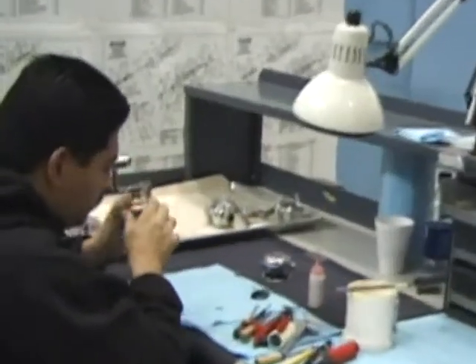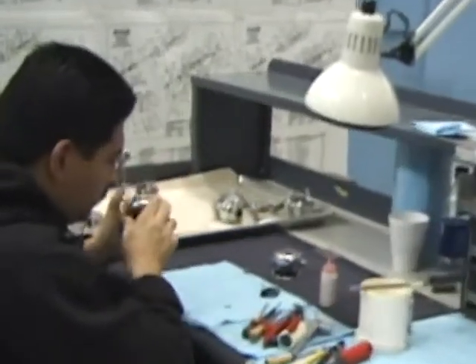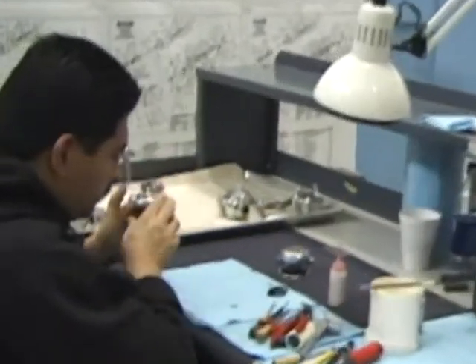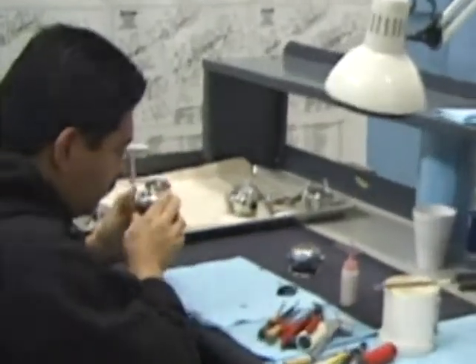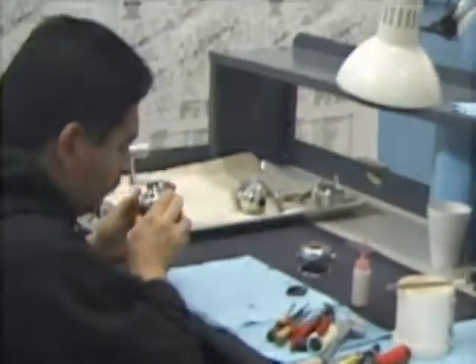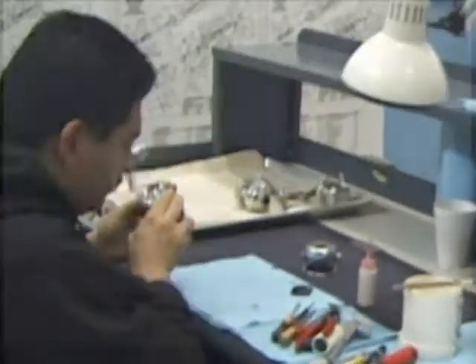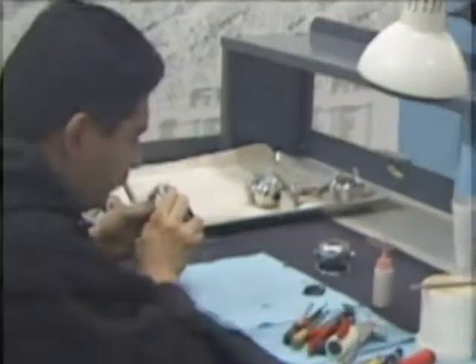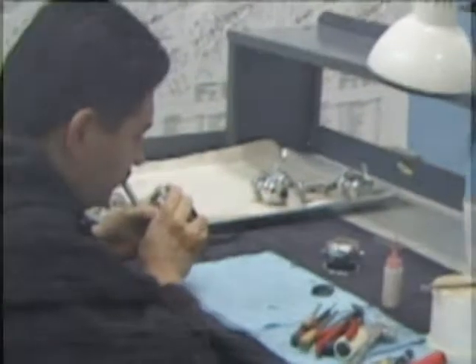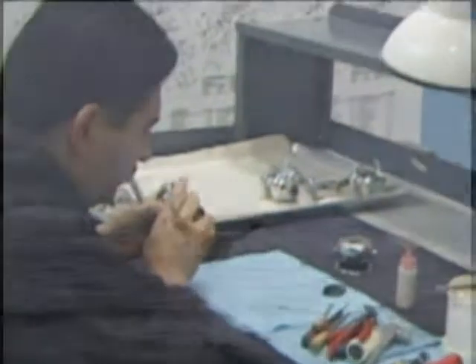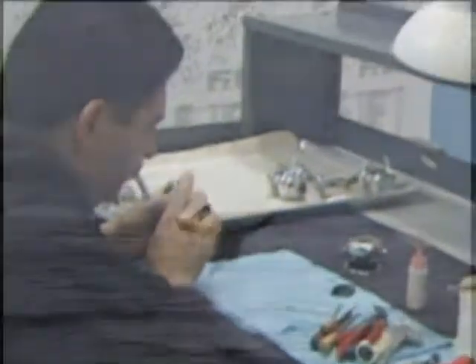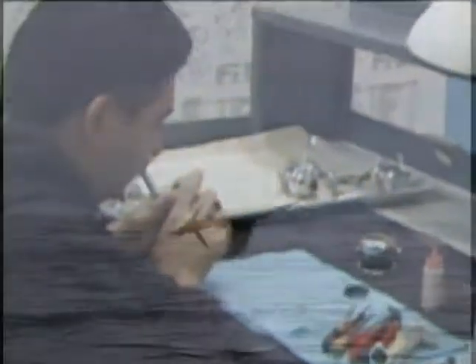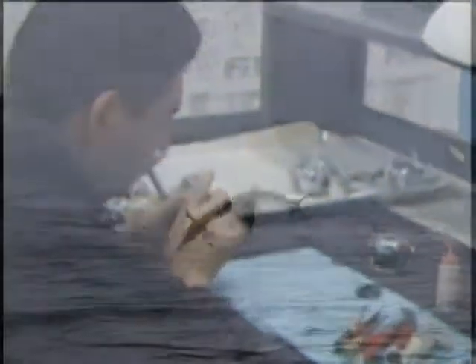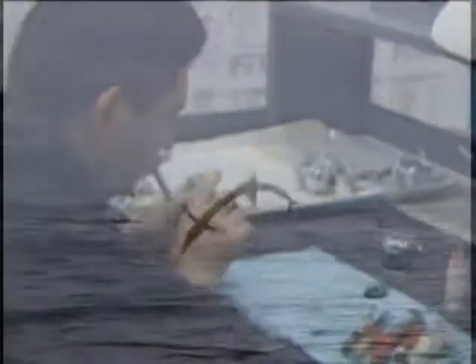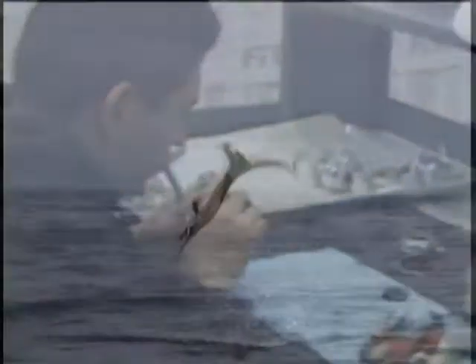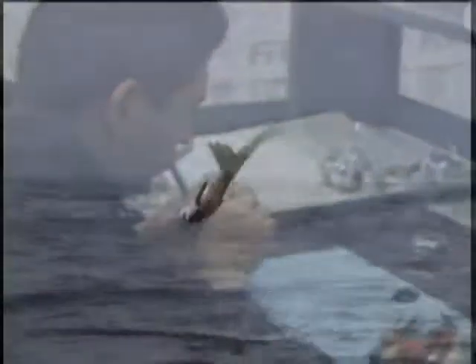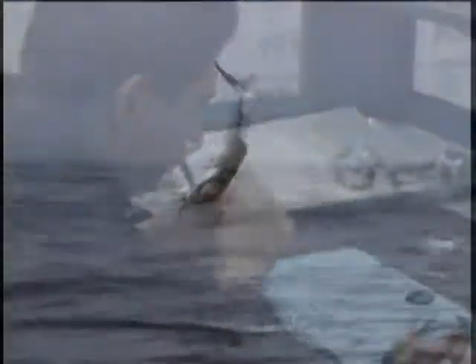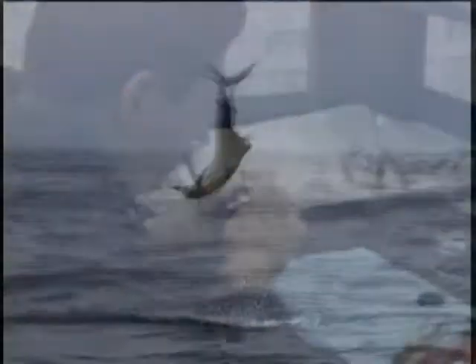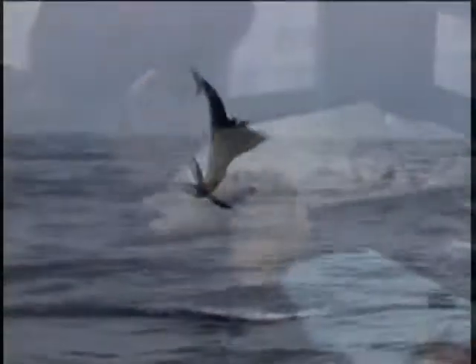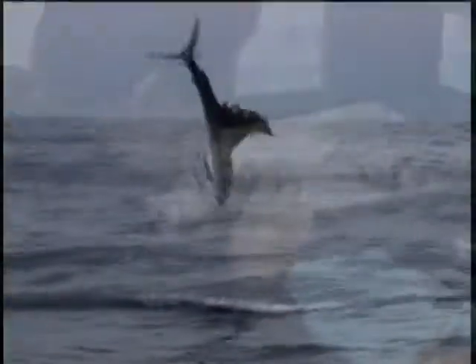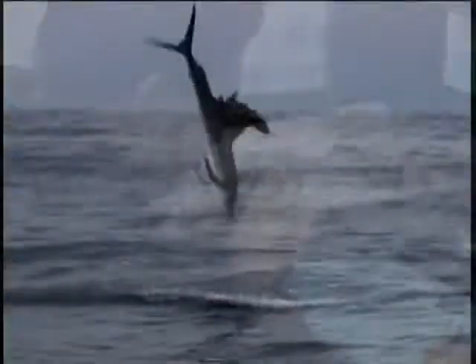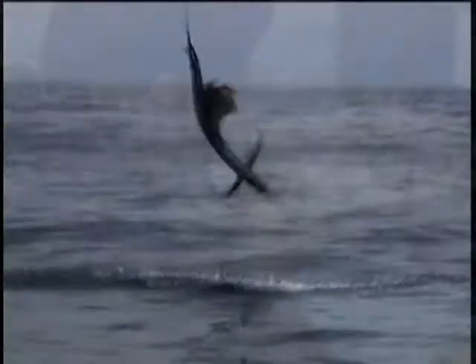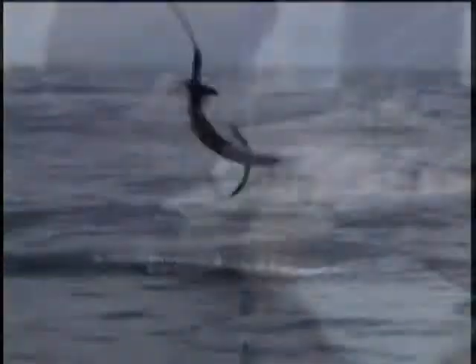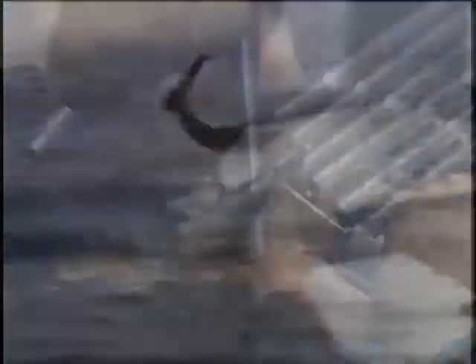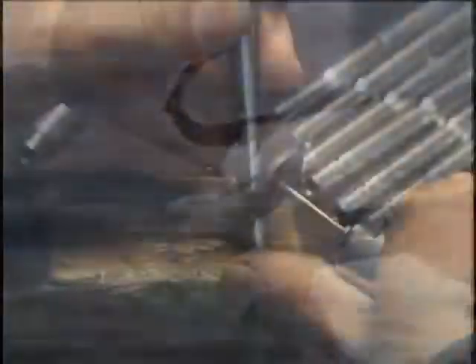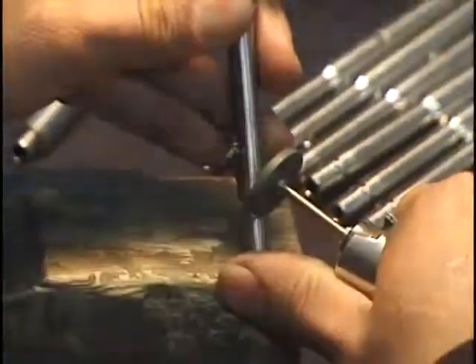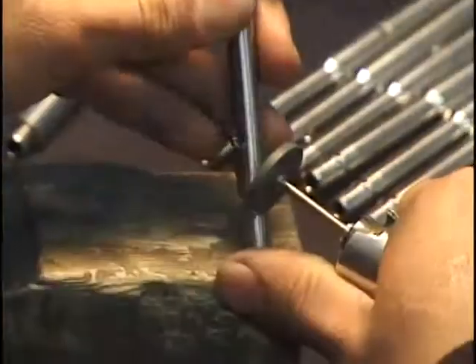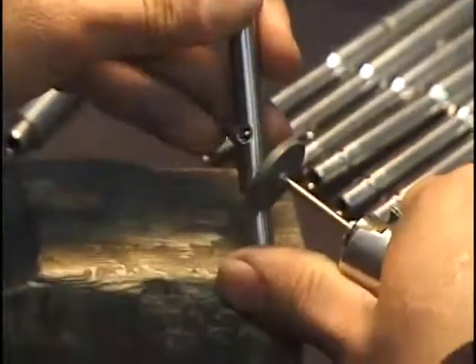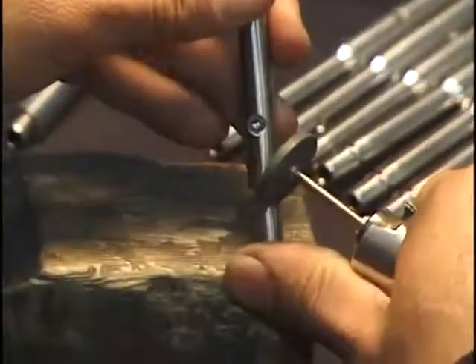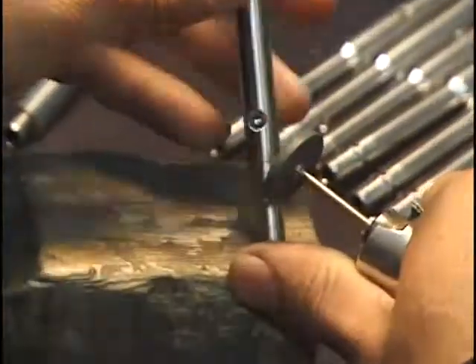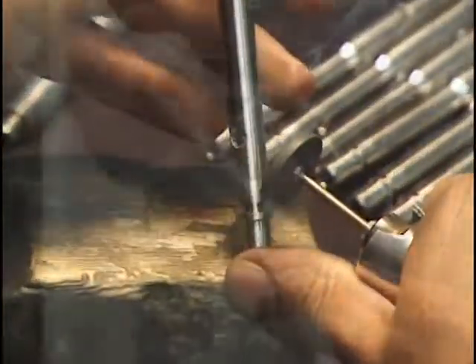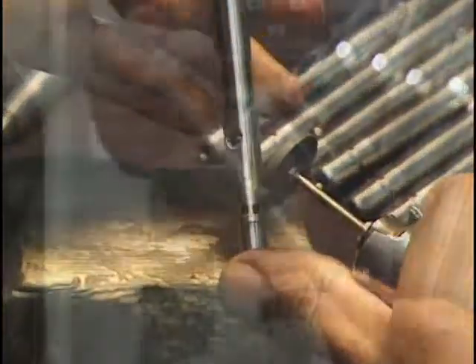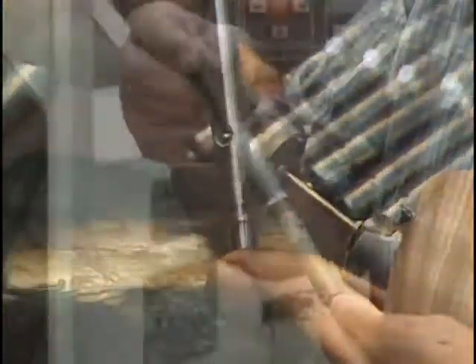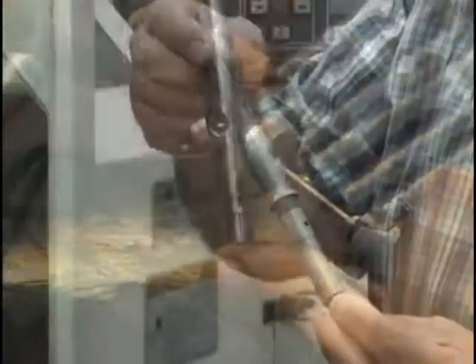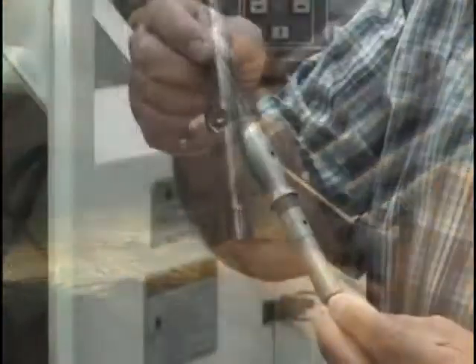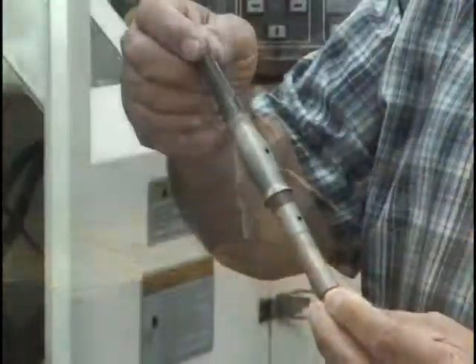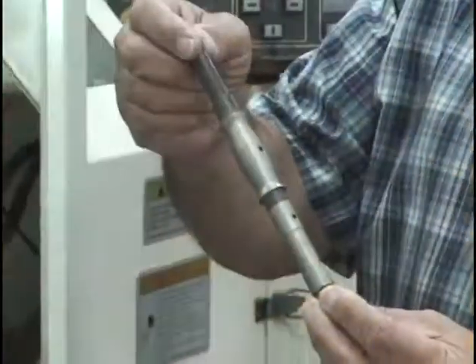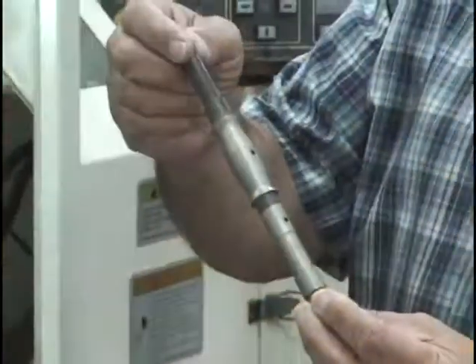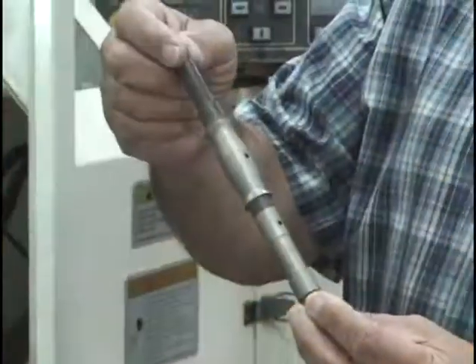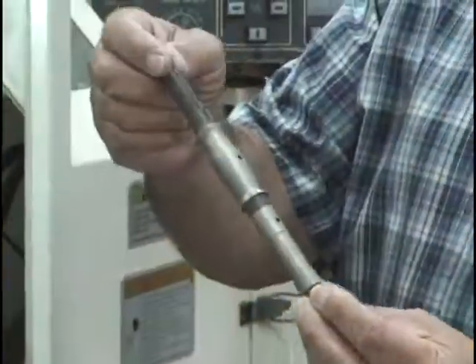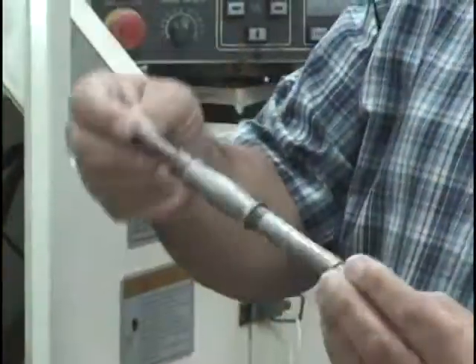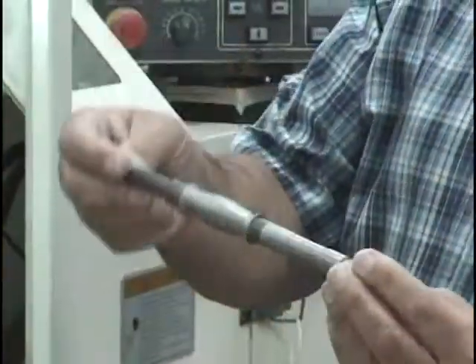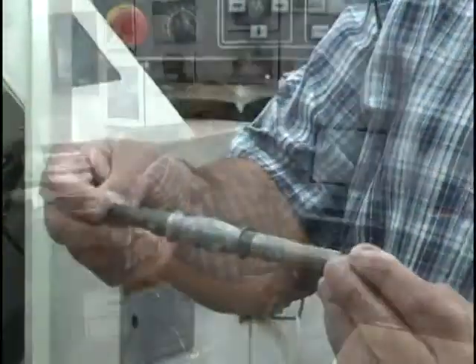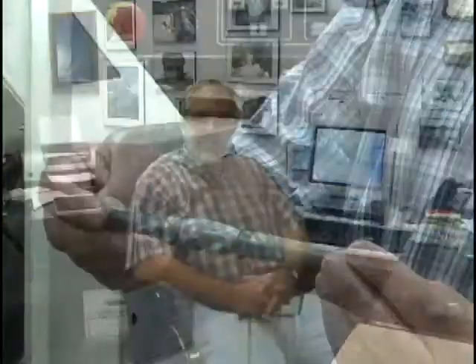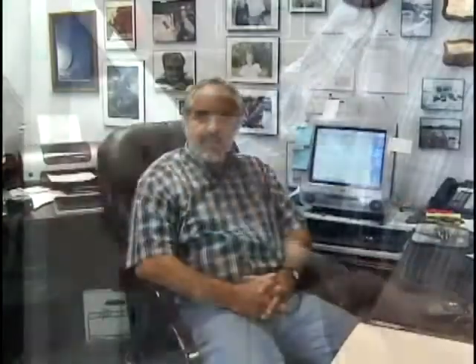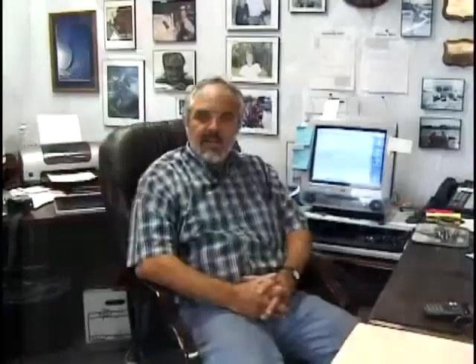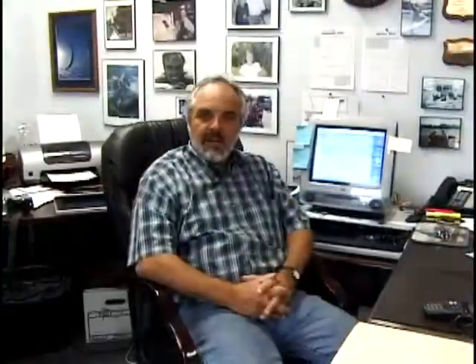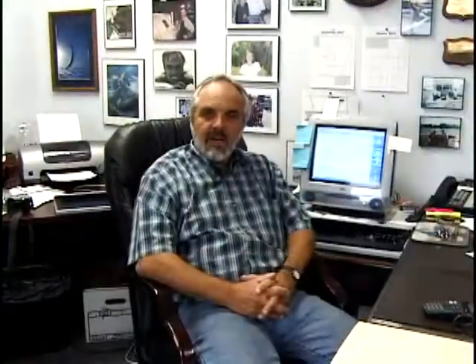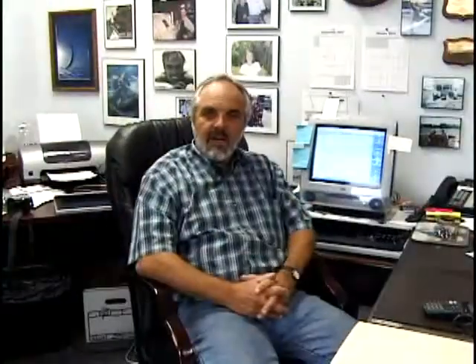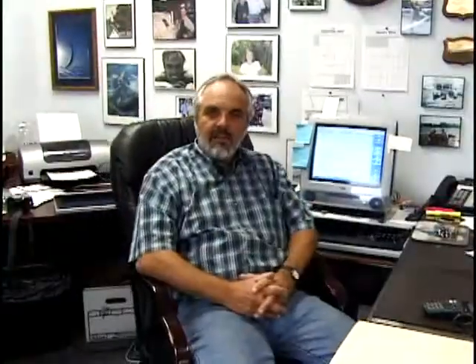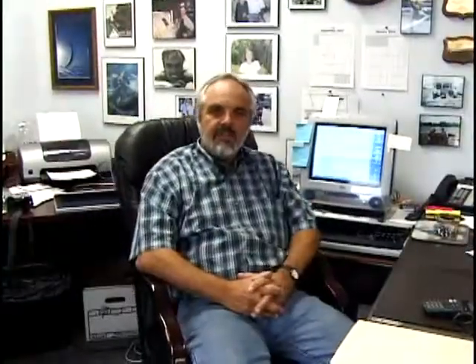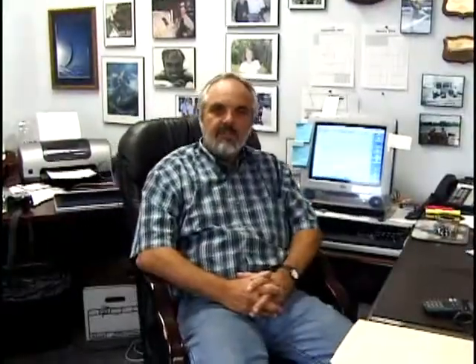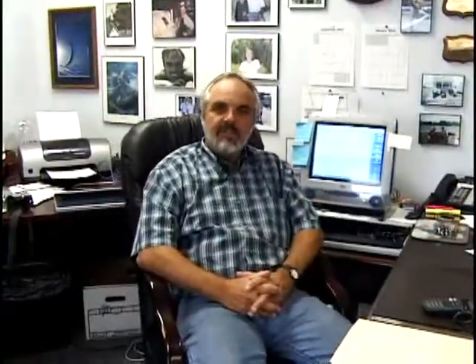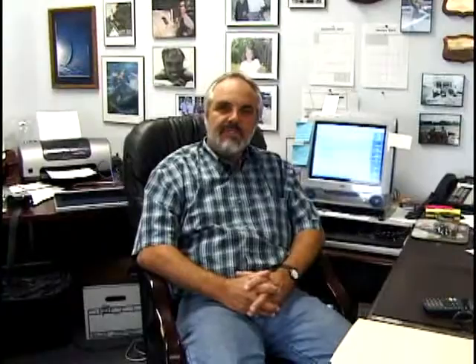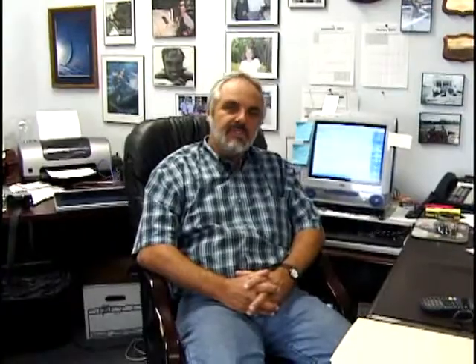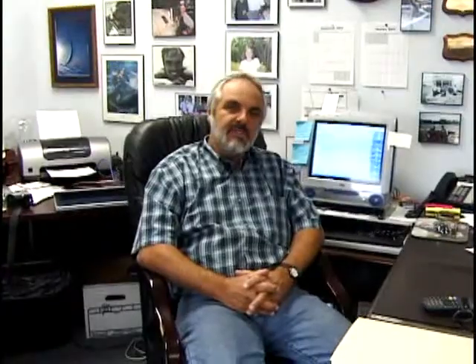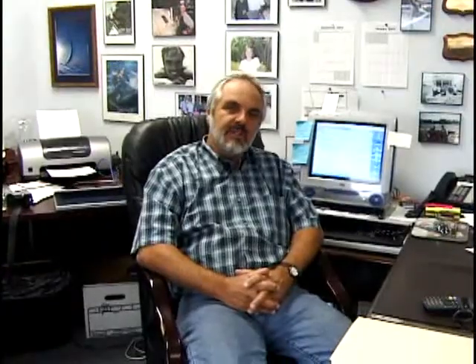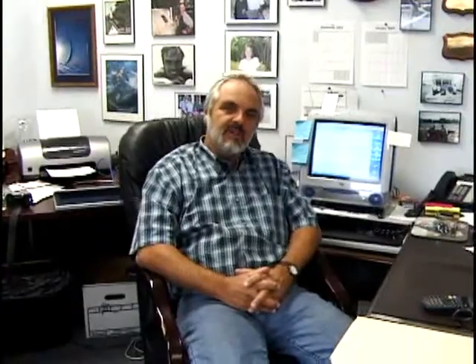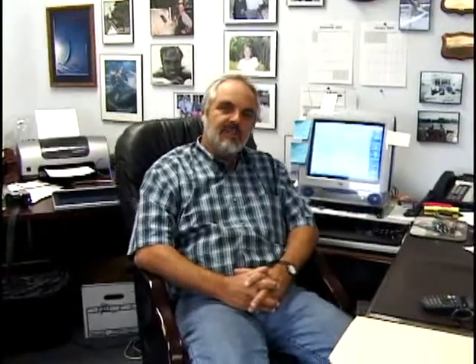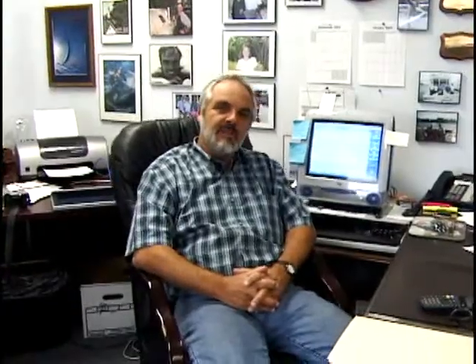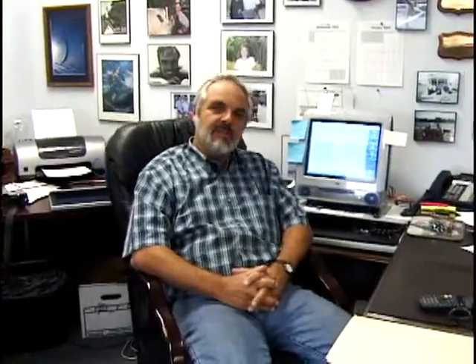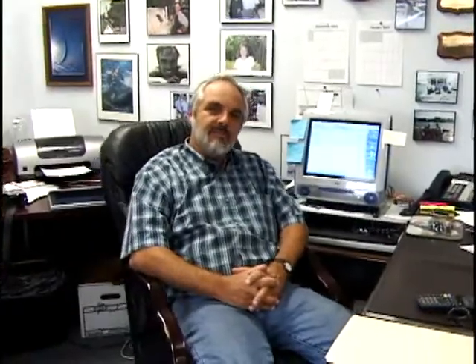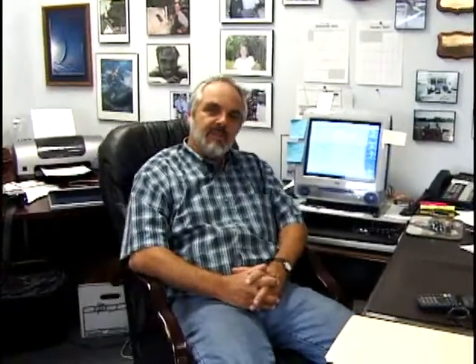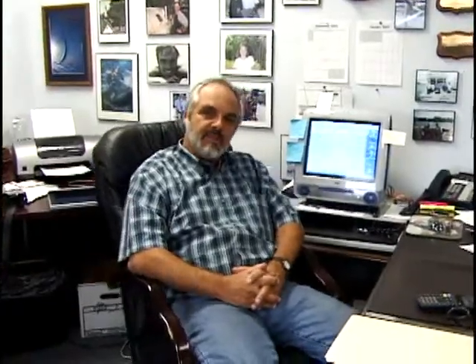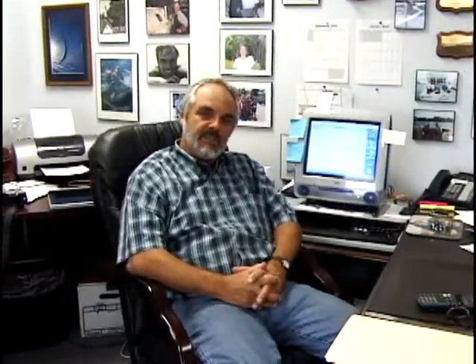Accurate is a company that is involved in manufacturing, machining and grinding of ultra-precision aerospace components.